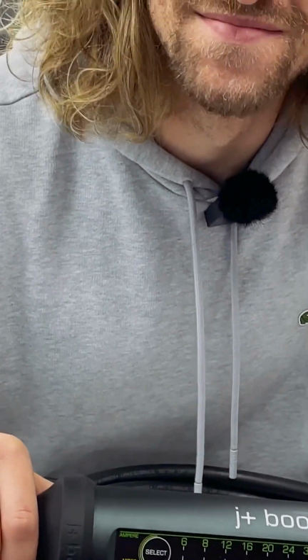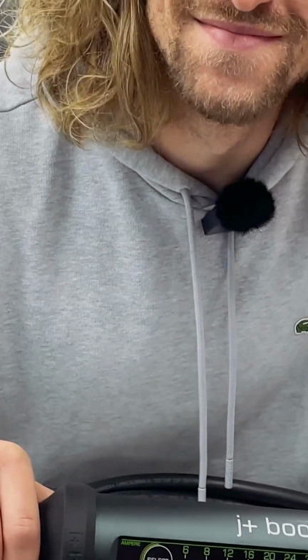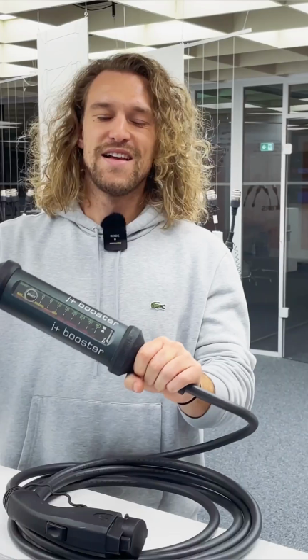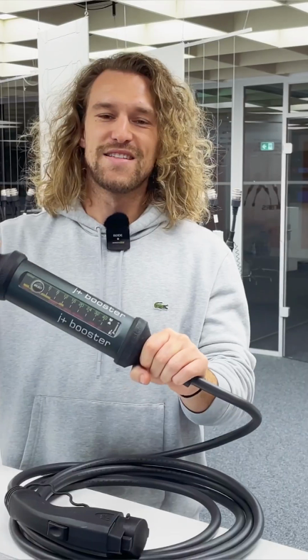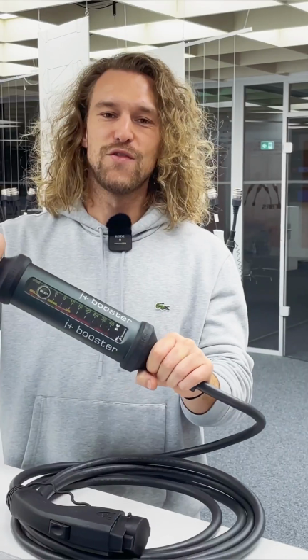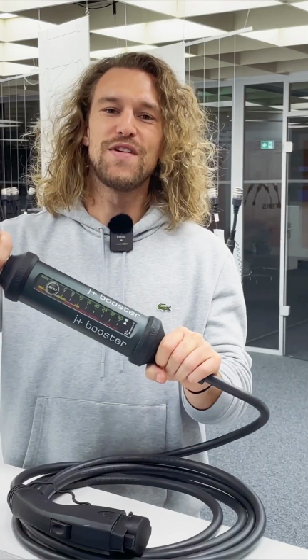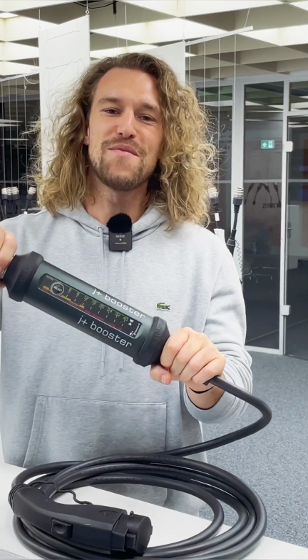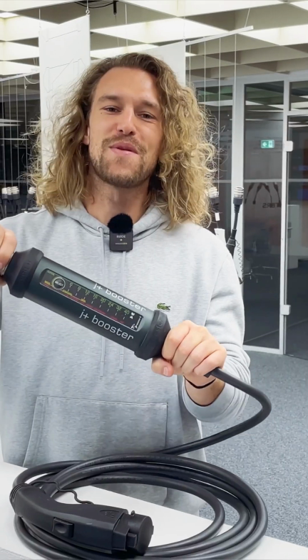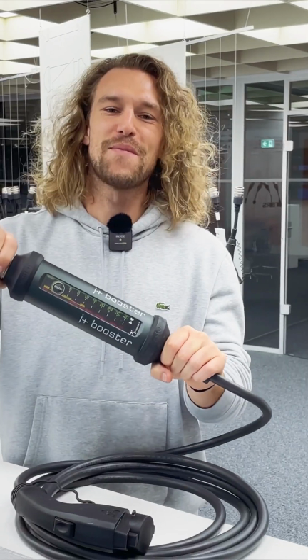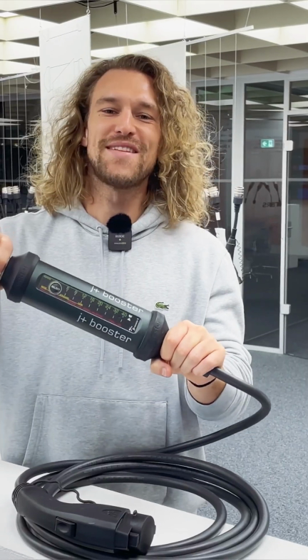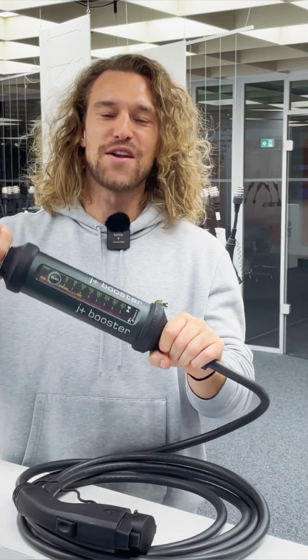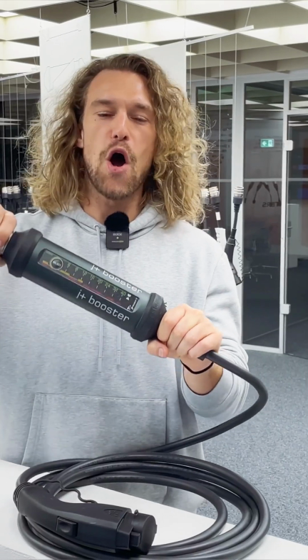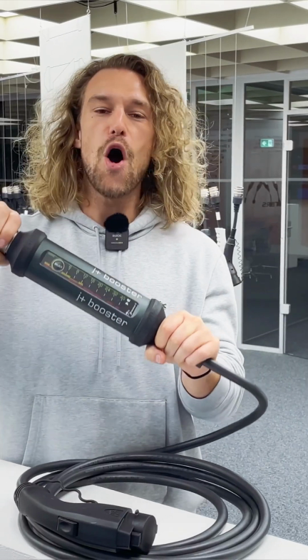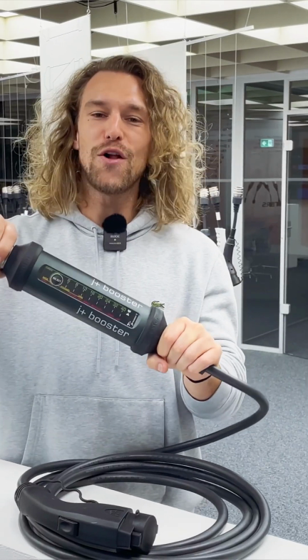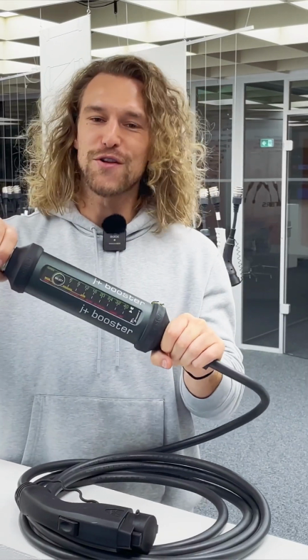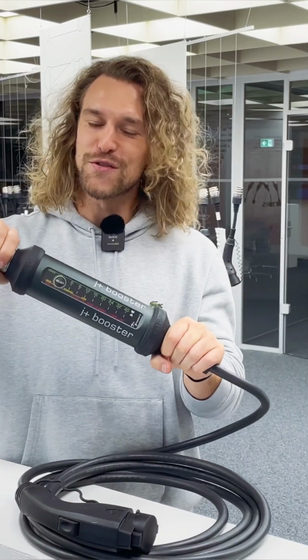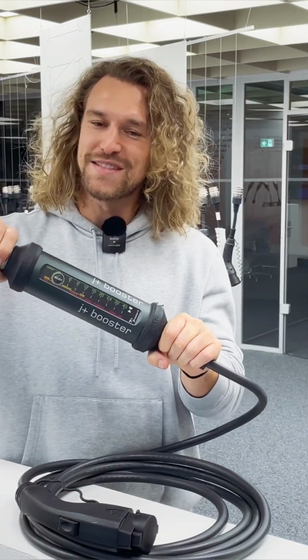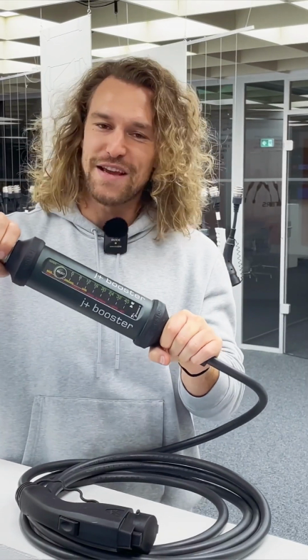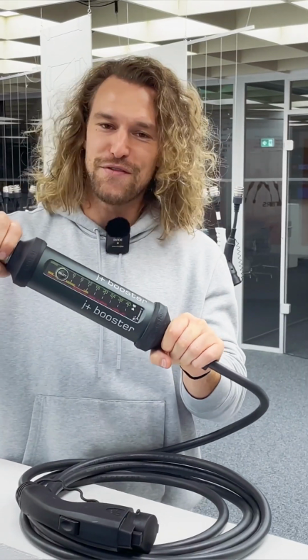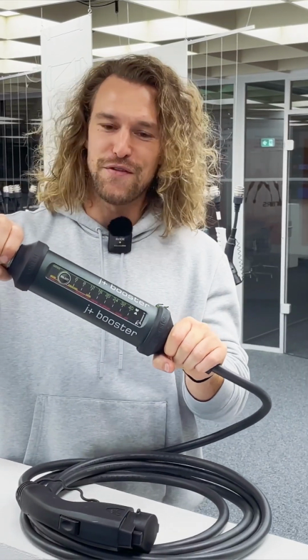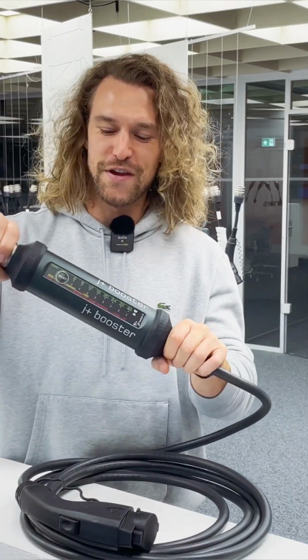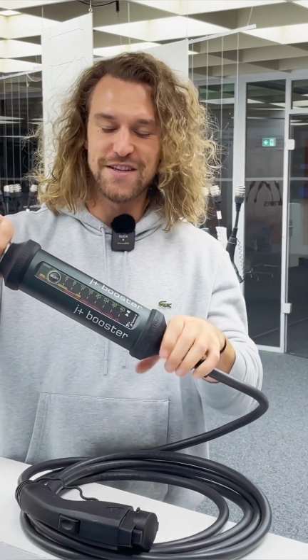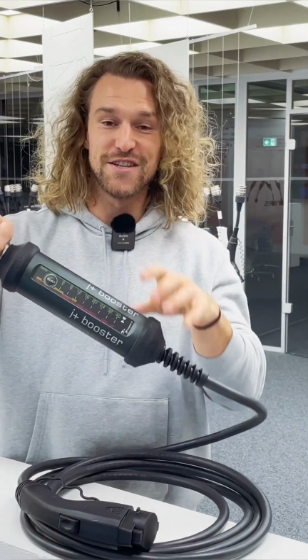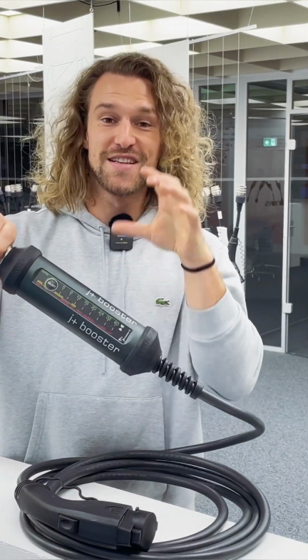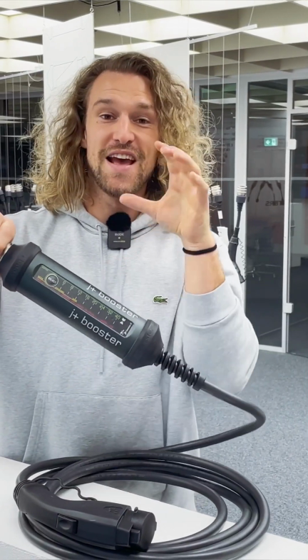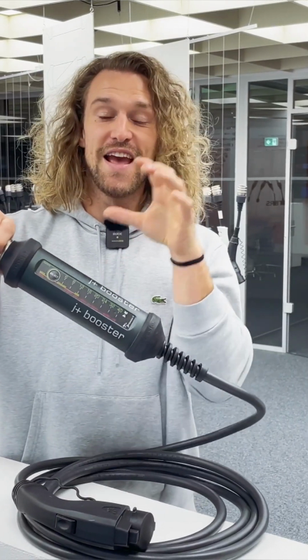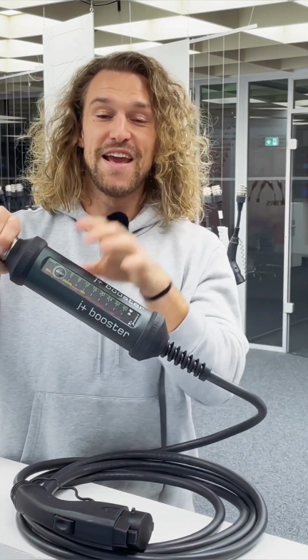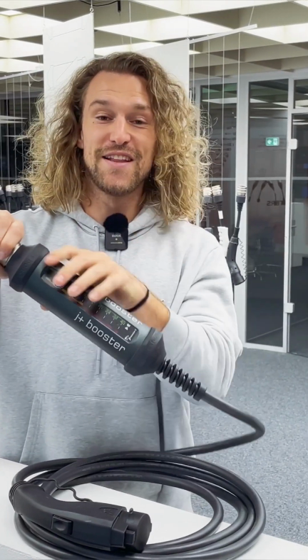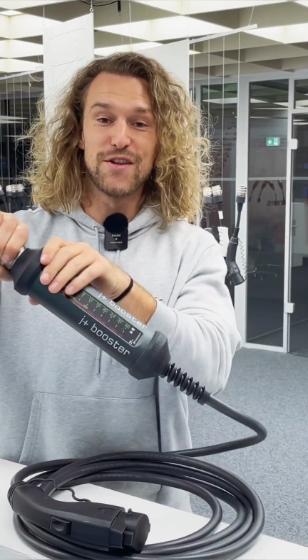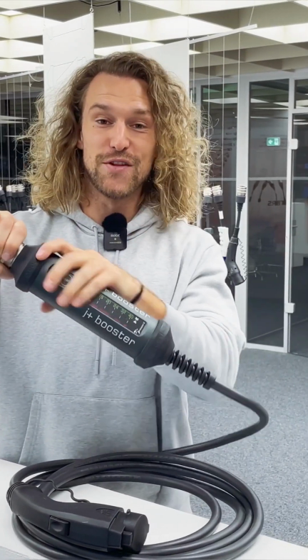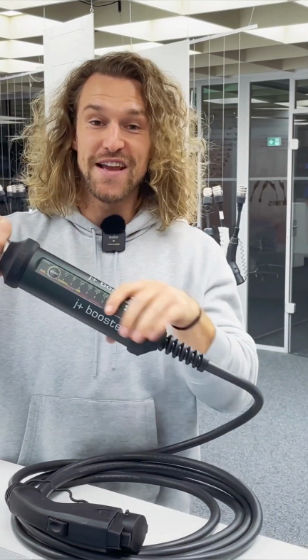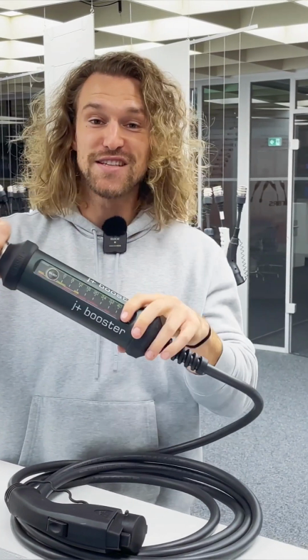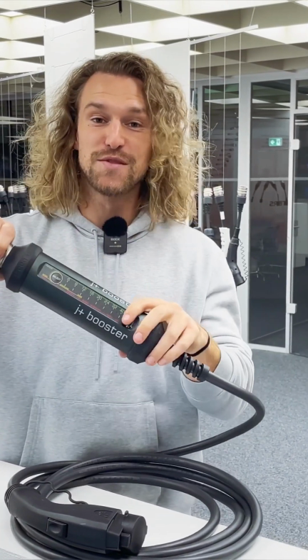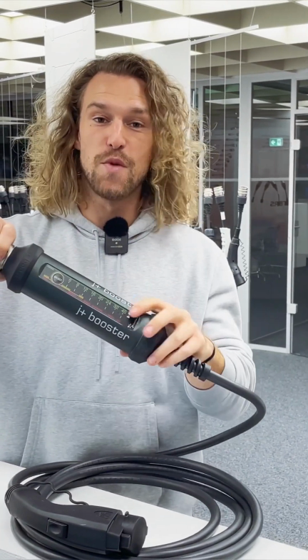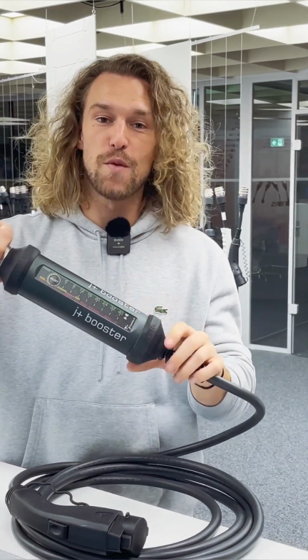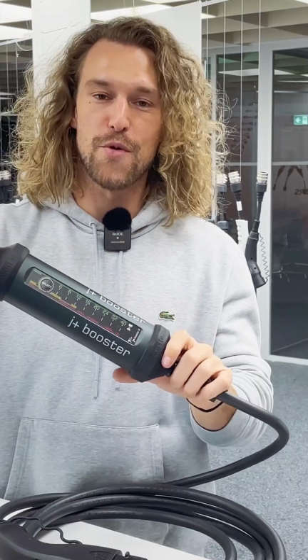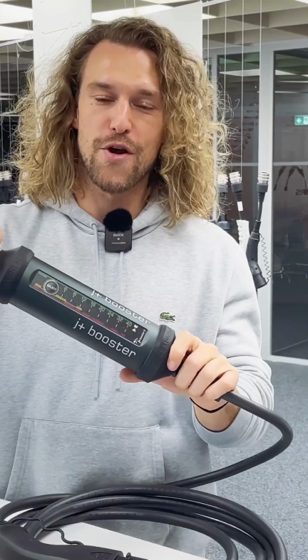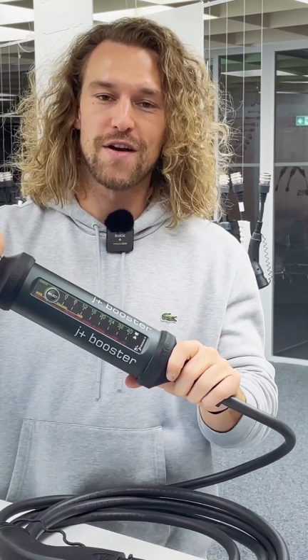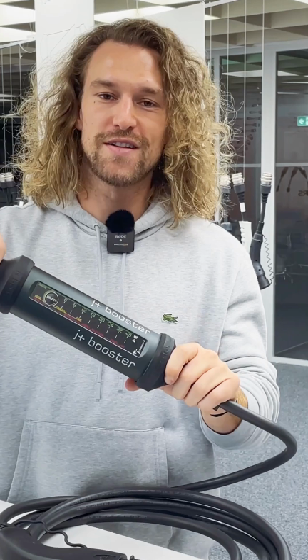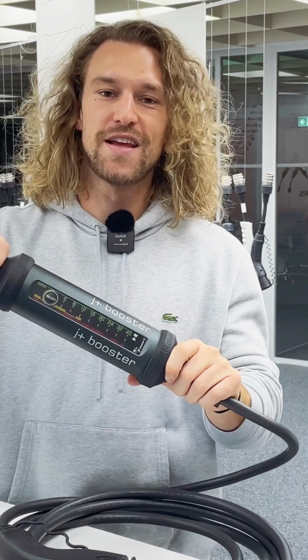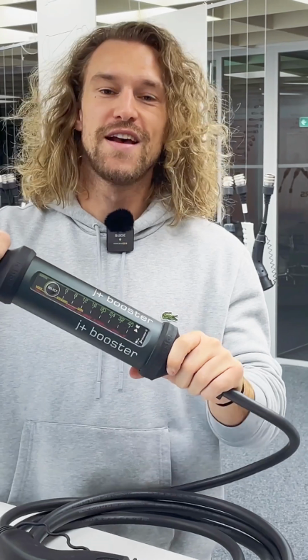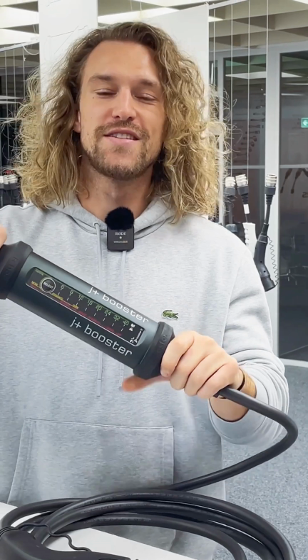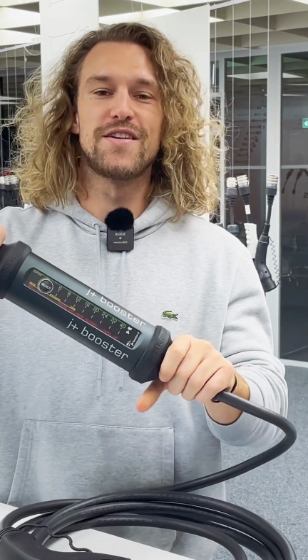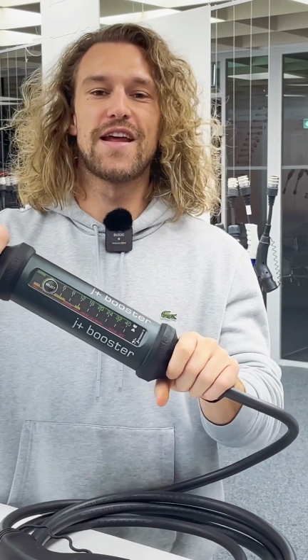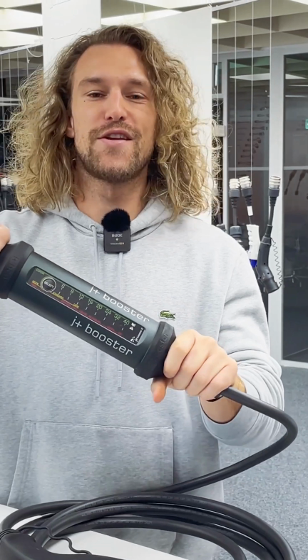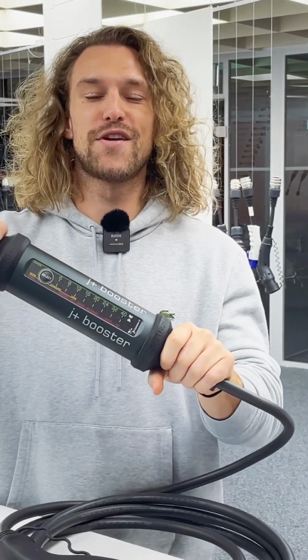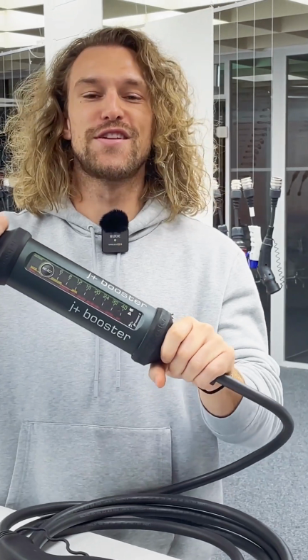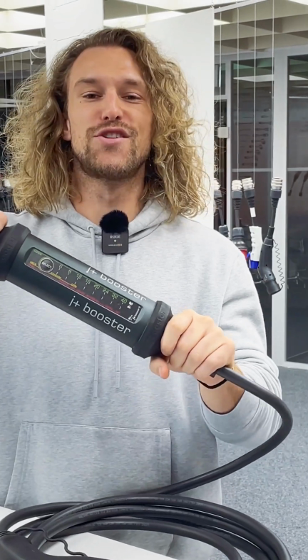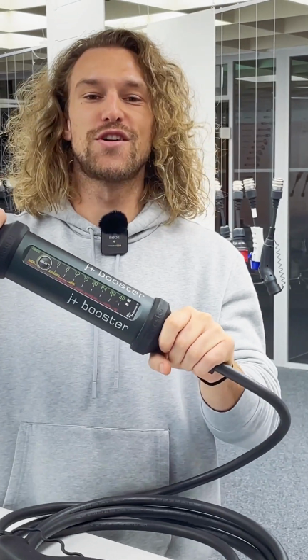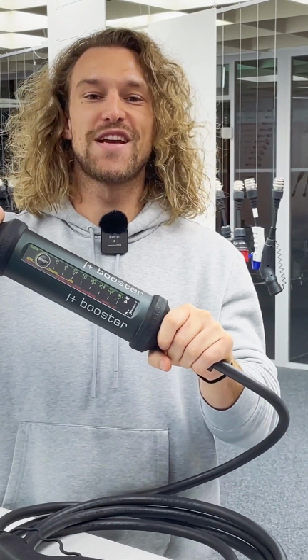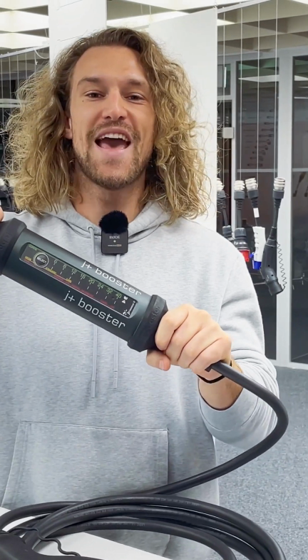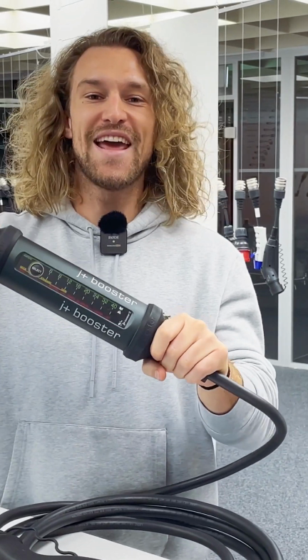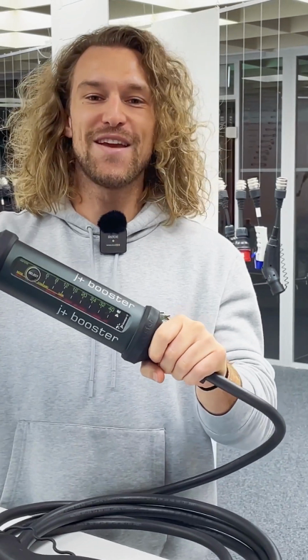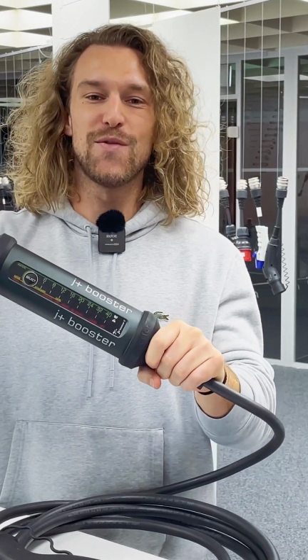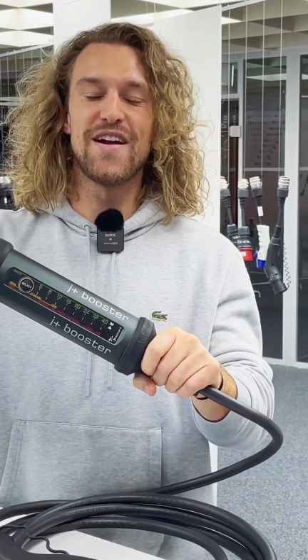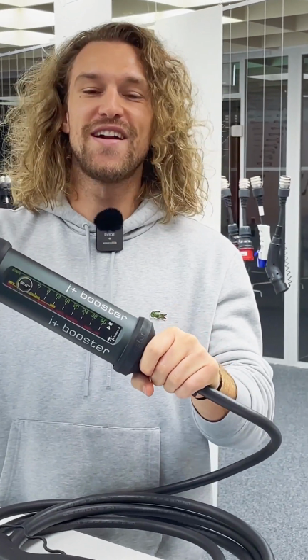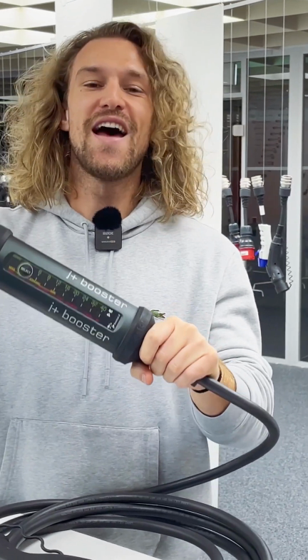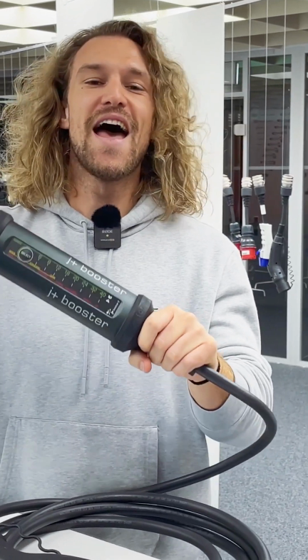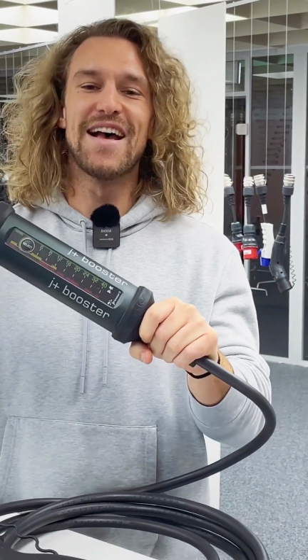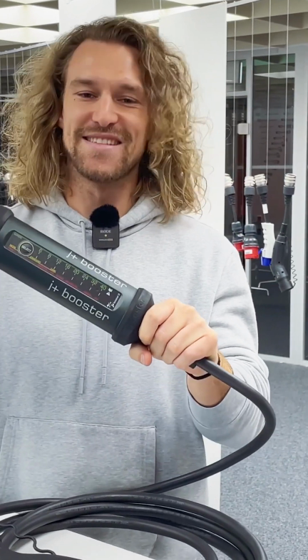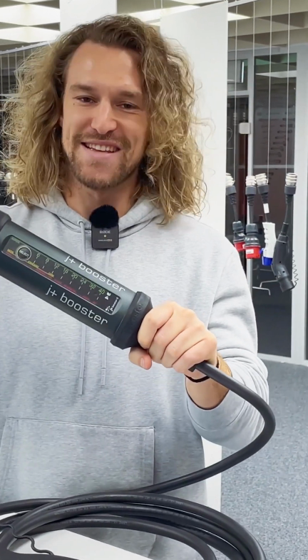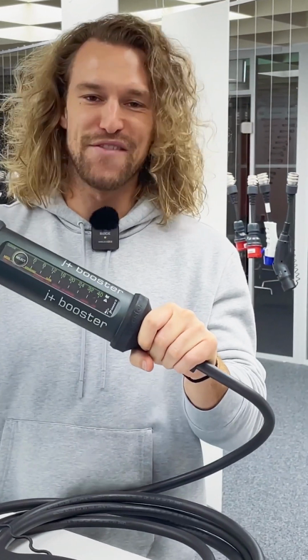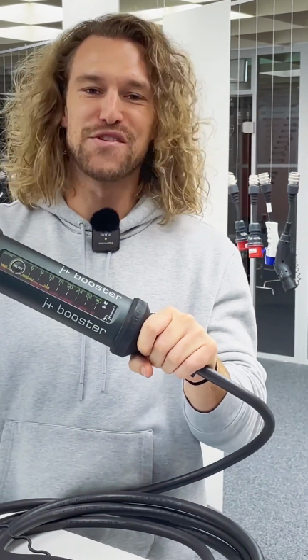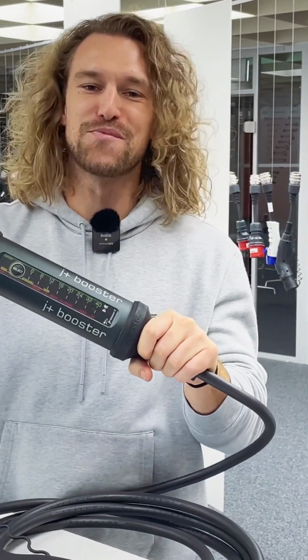We implemented all those safety features into this small product so that you can charge anywhere as safely as possible.